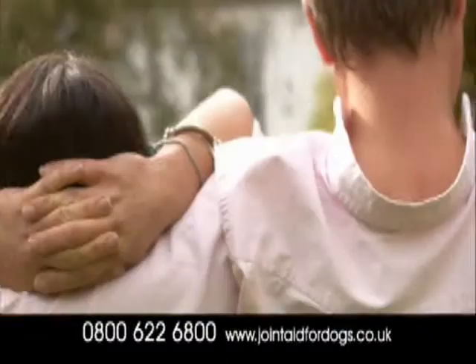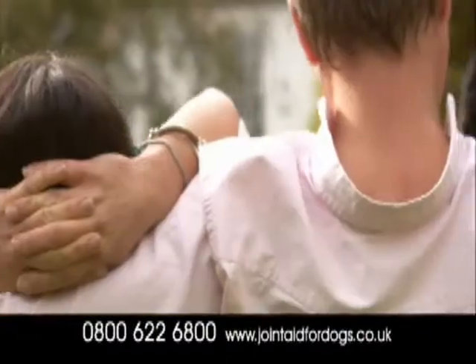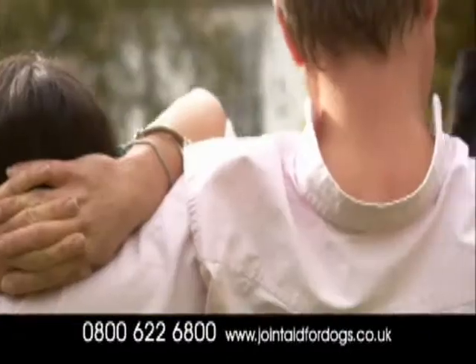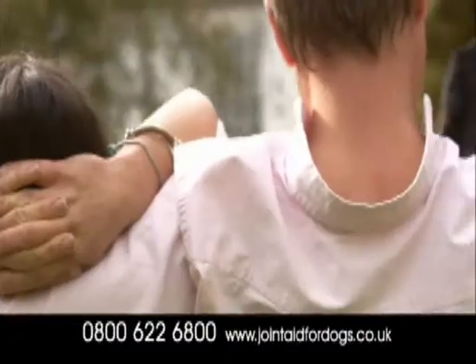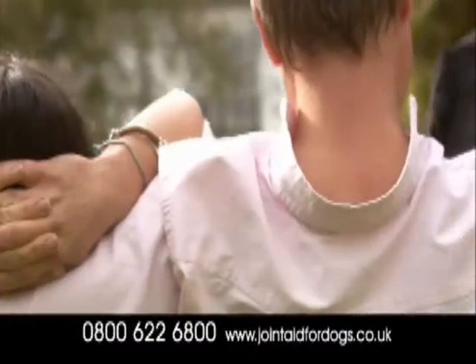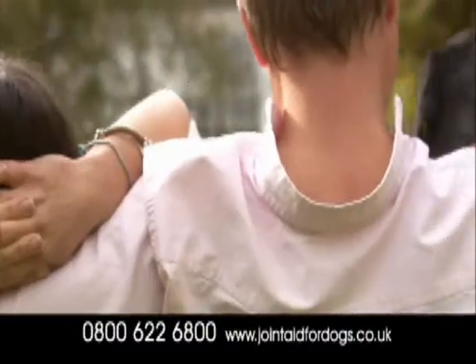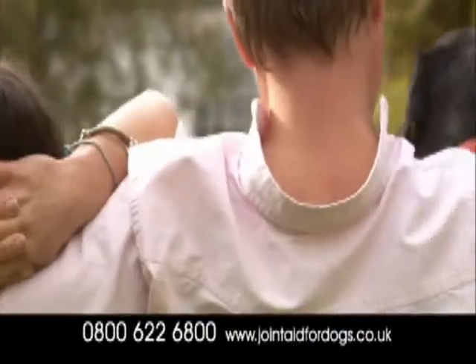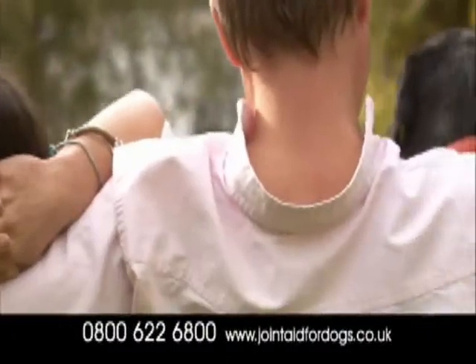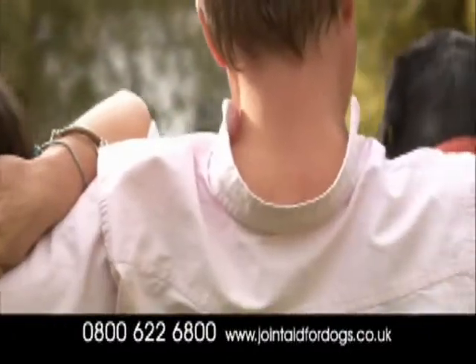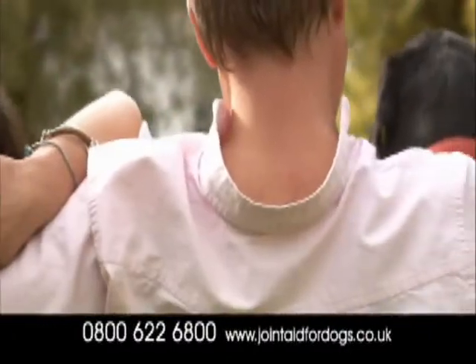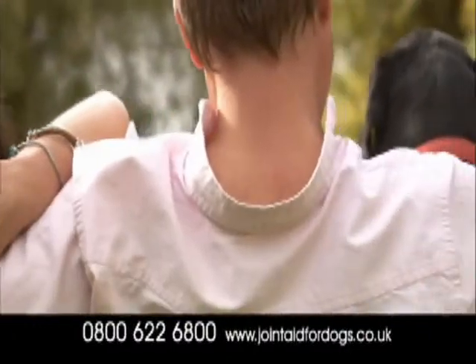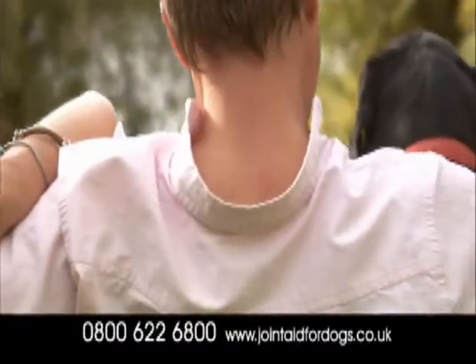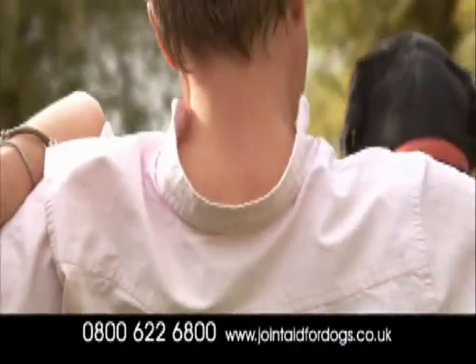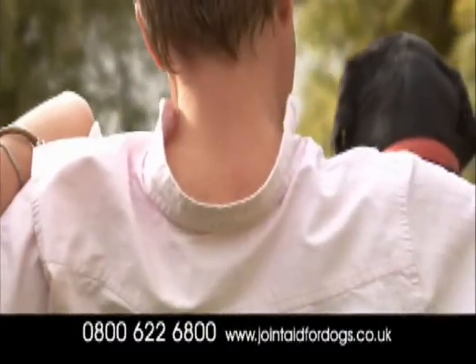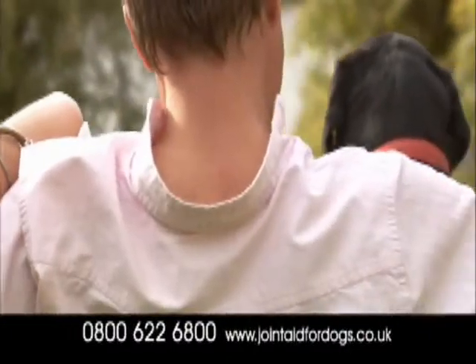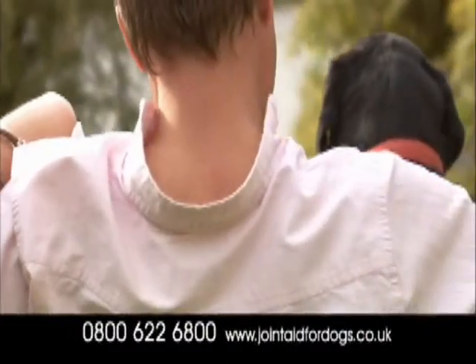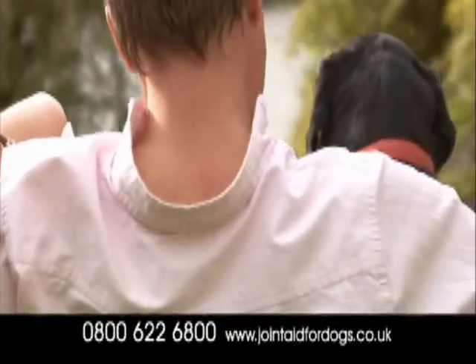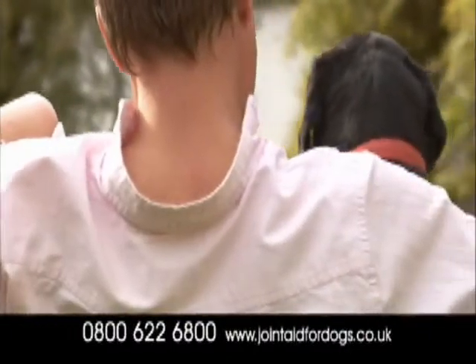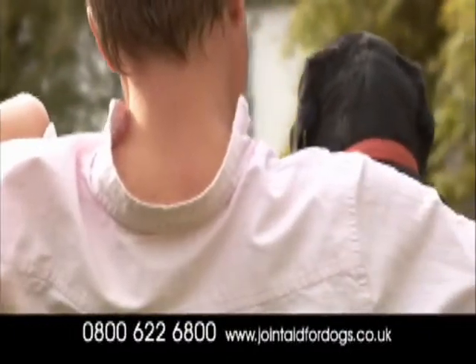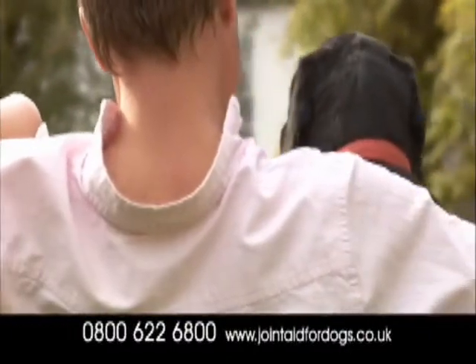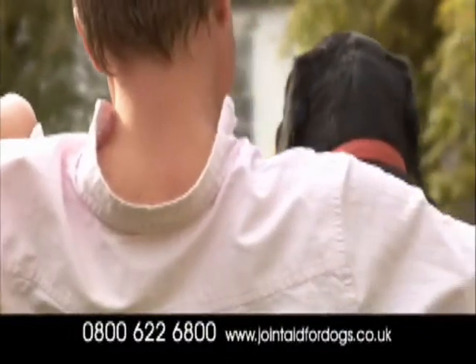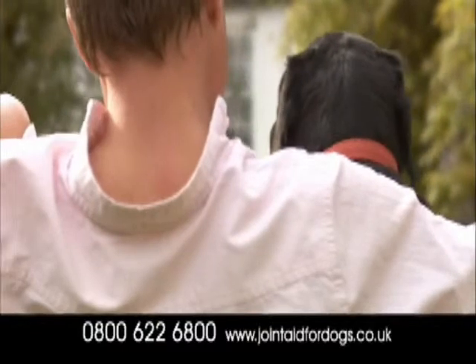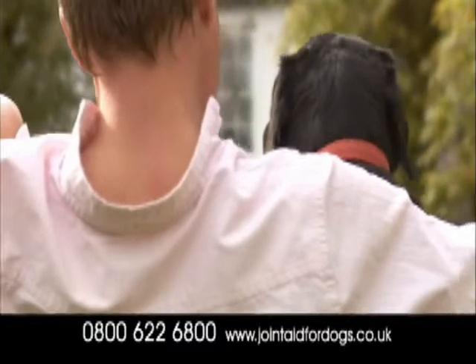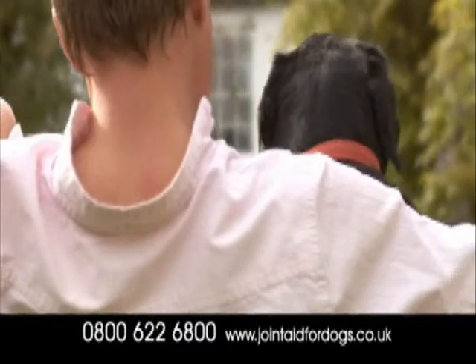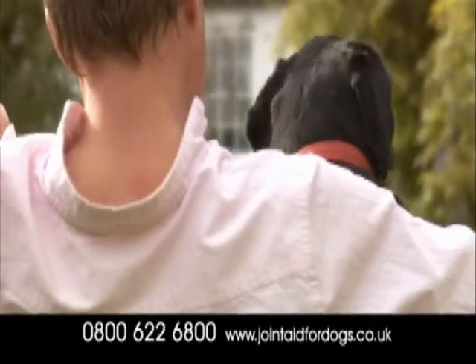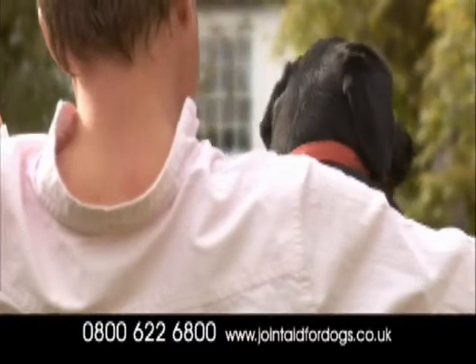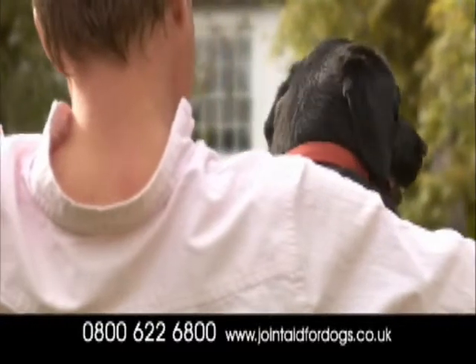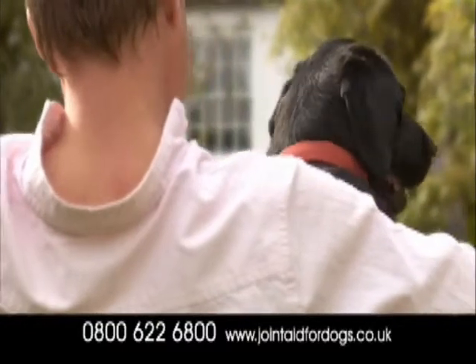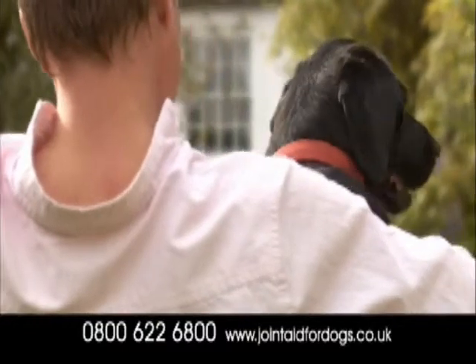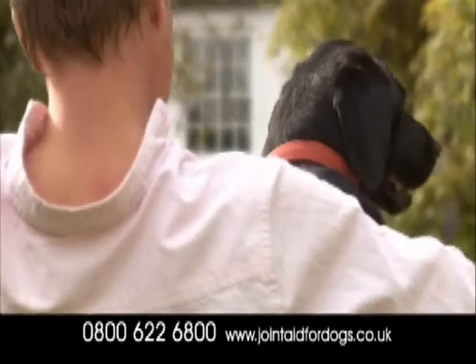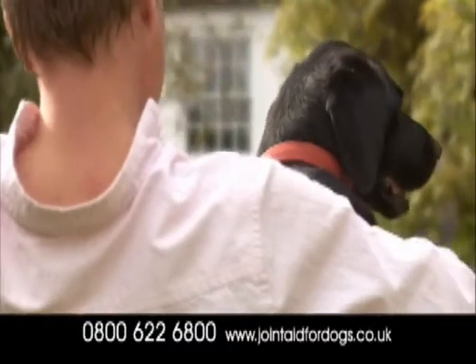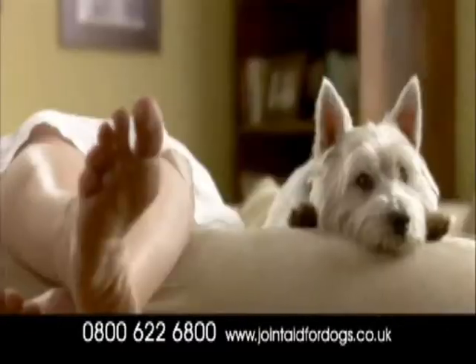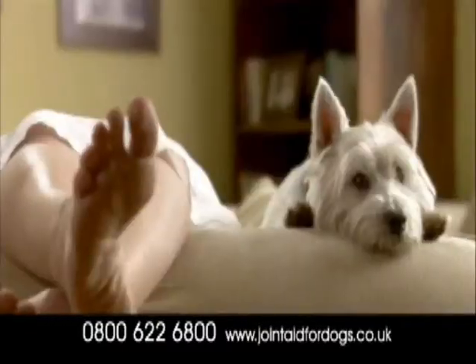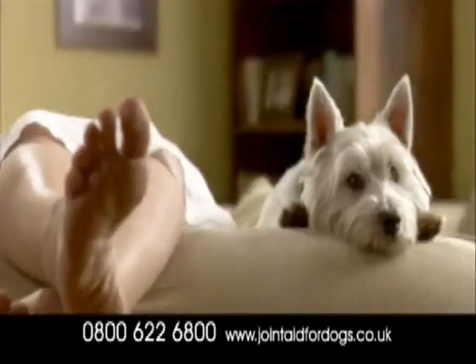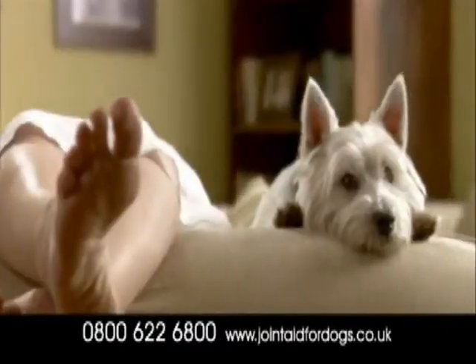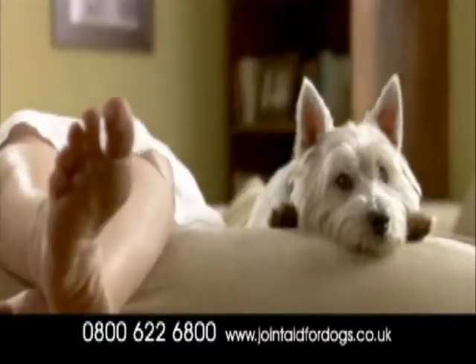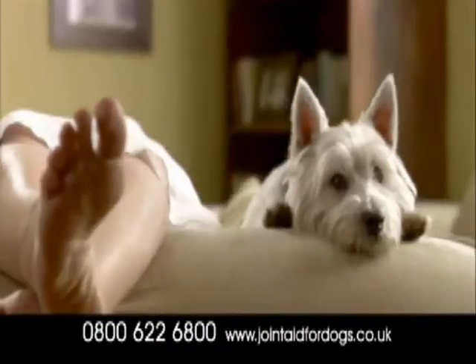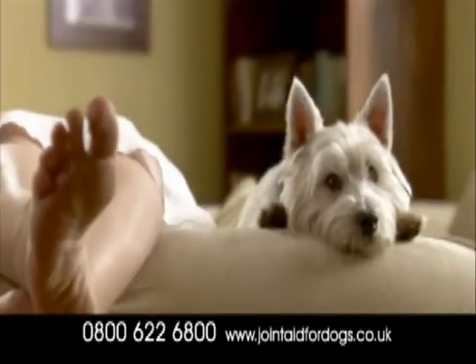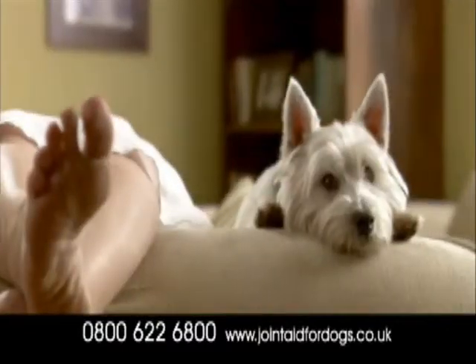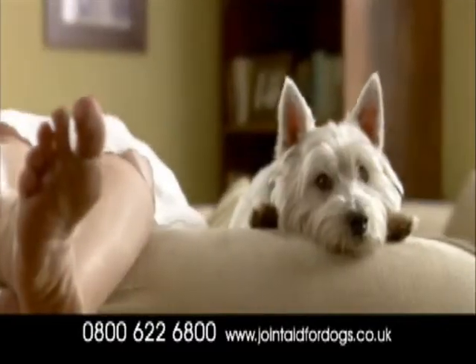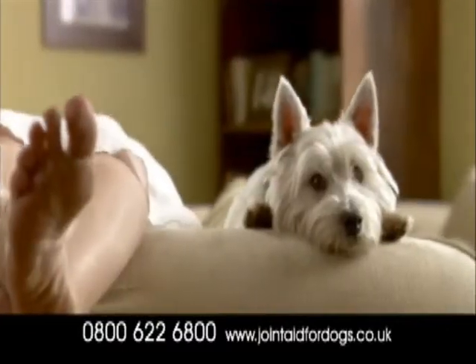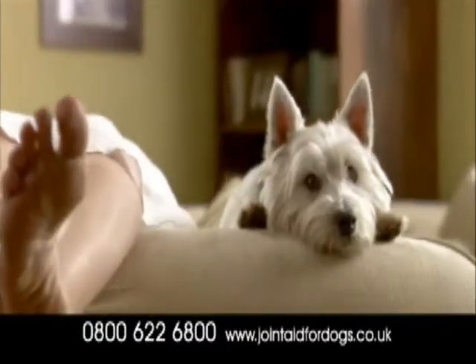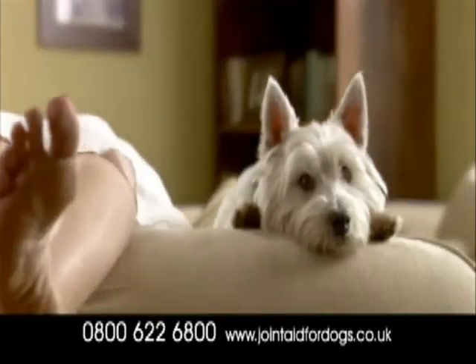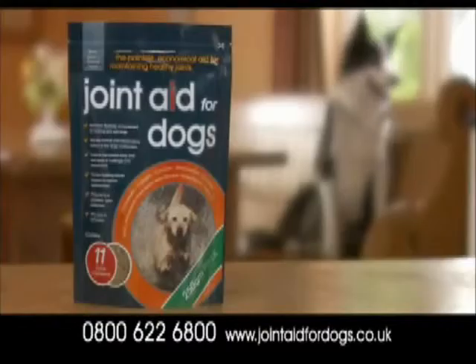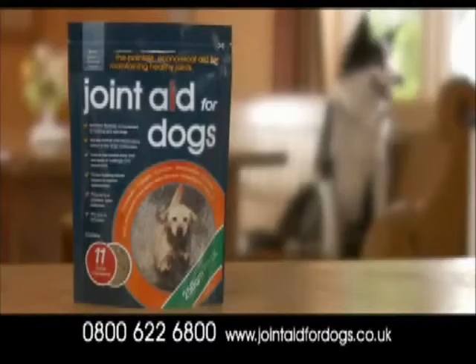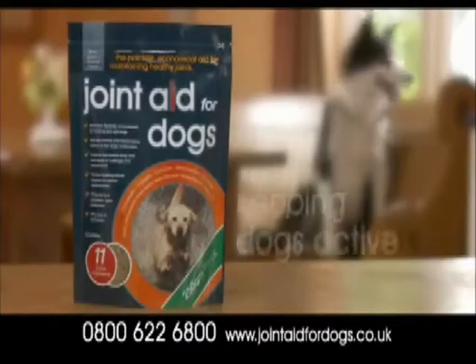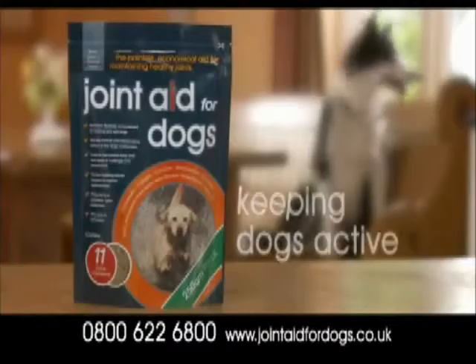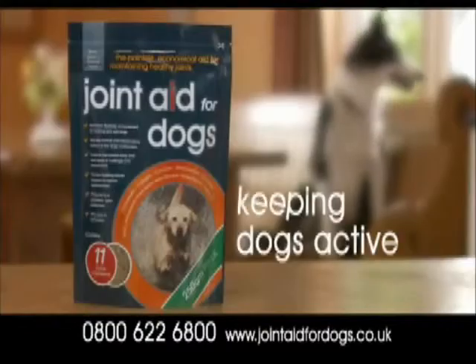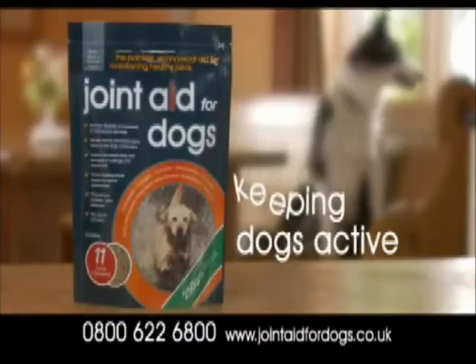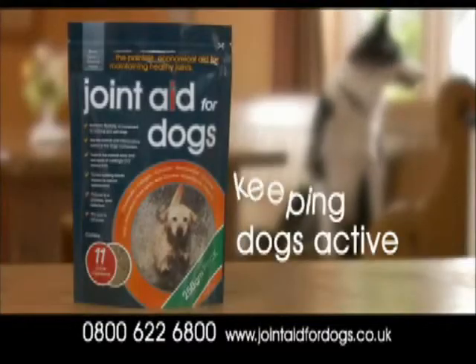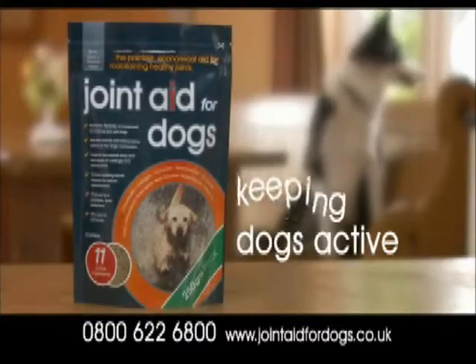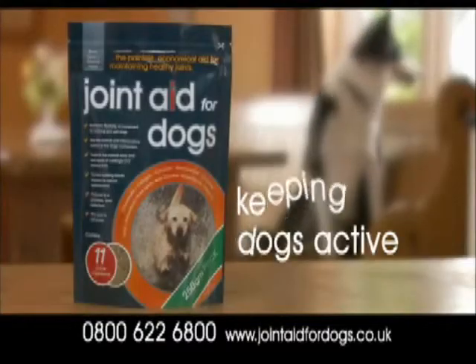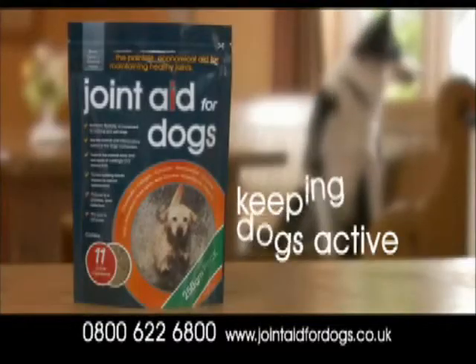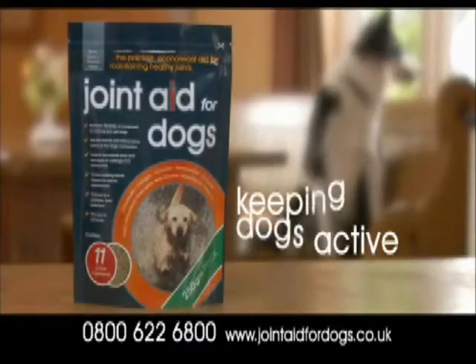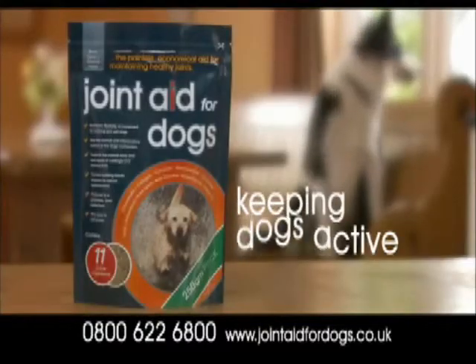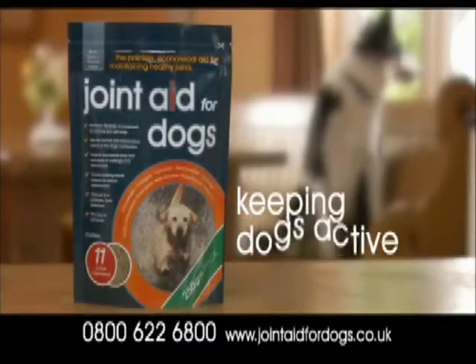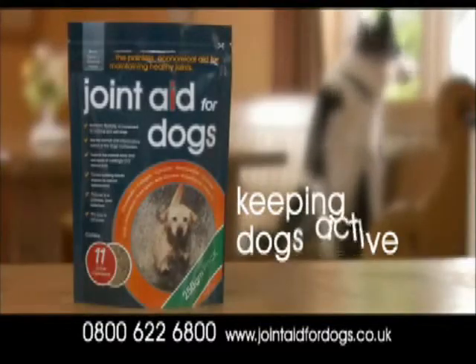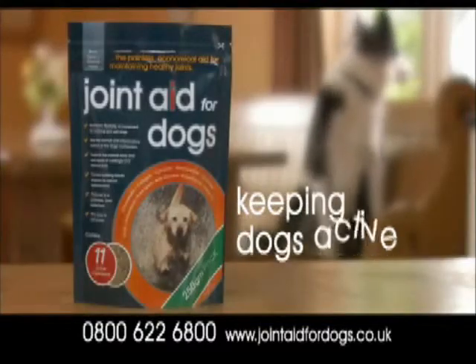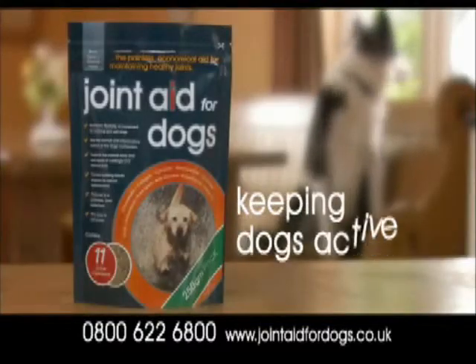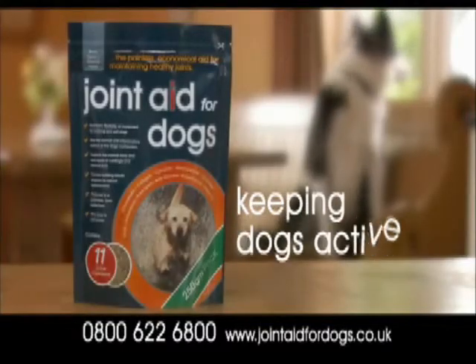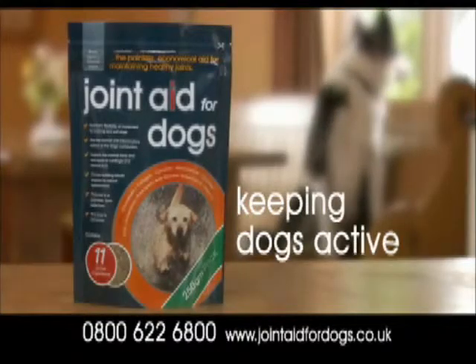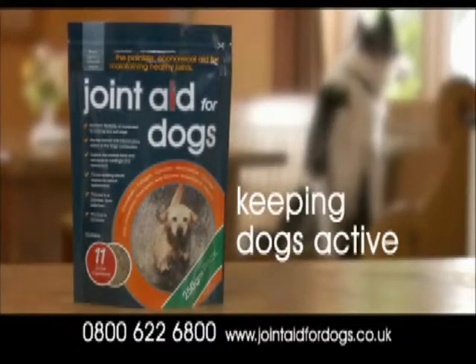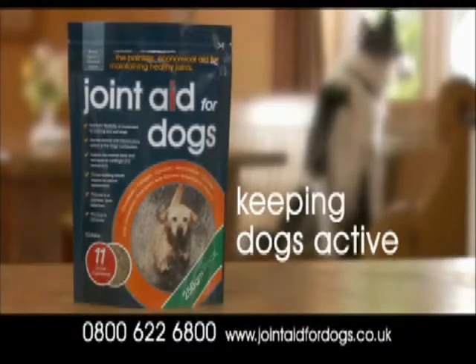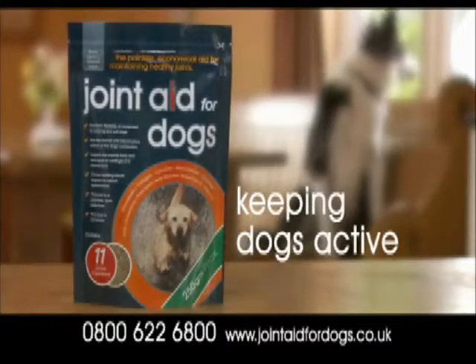Call 0800 622 6800 or go online to buy. Joint Aid for Dogs — keeping dogs active.